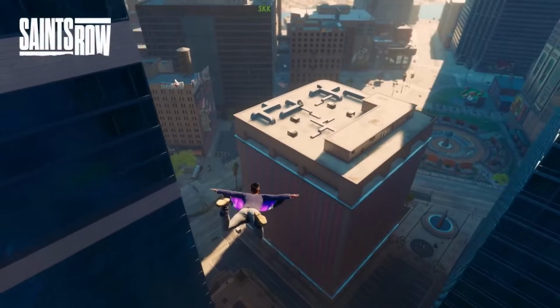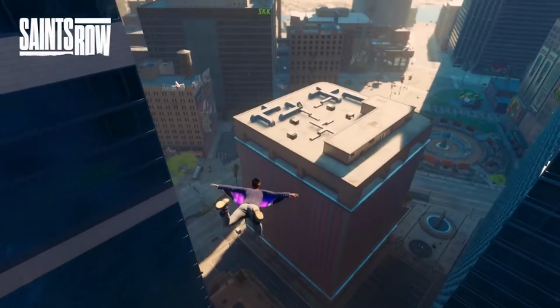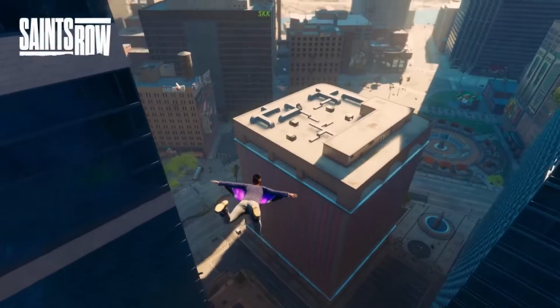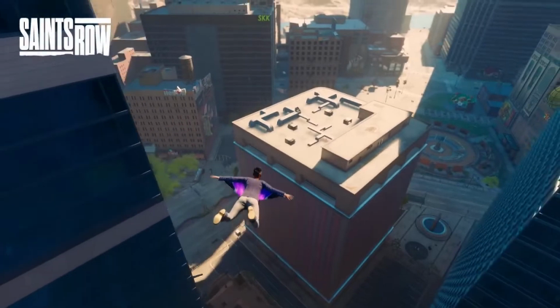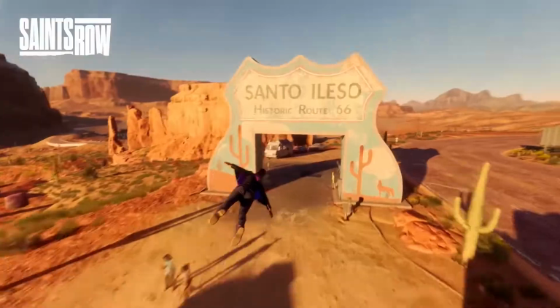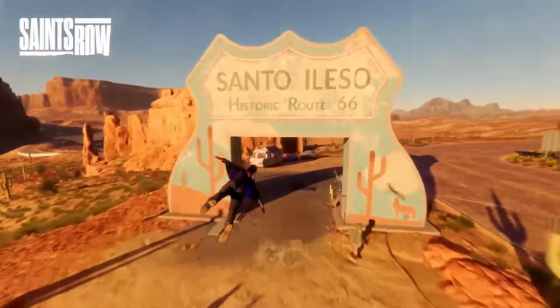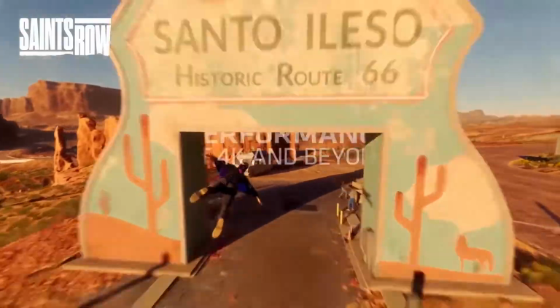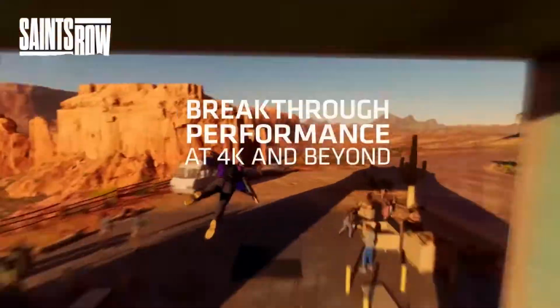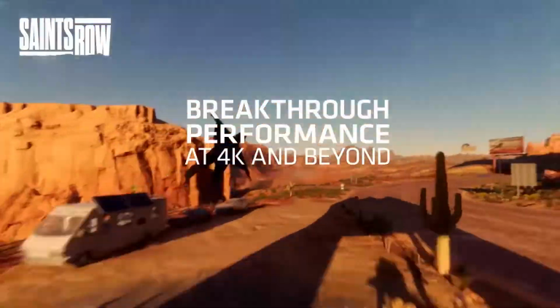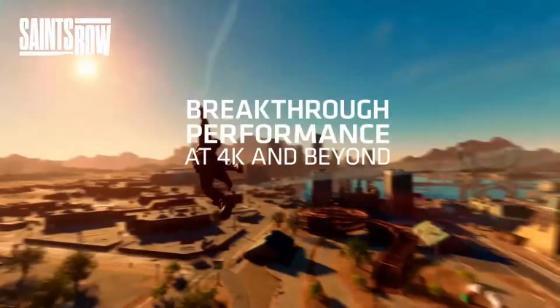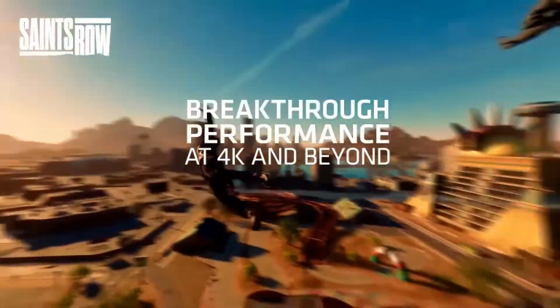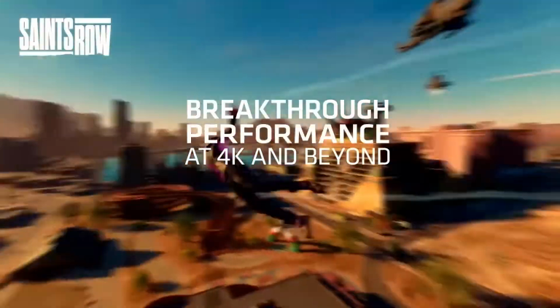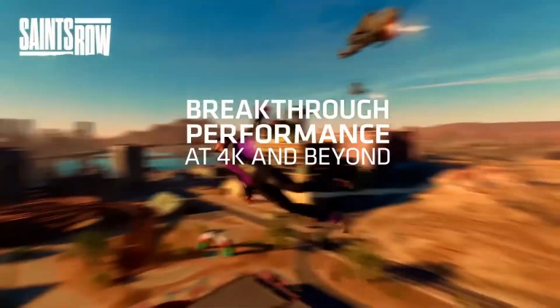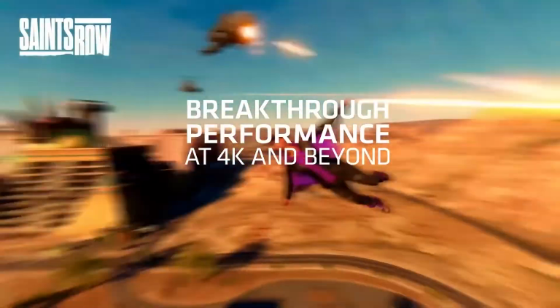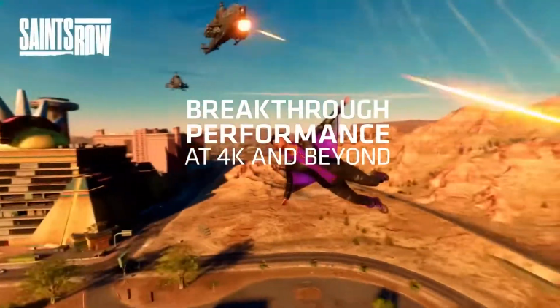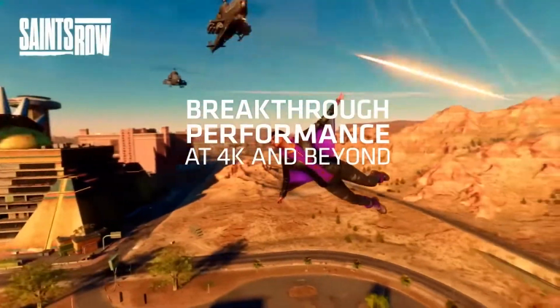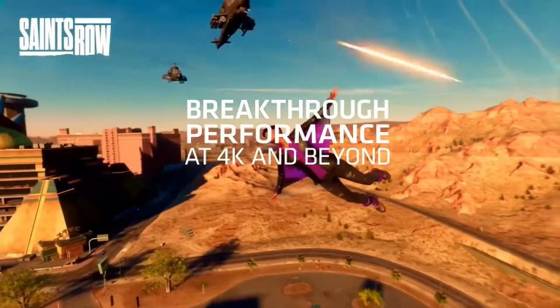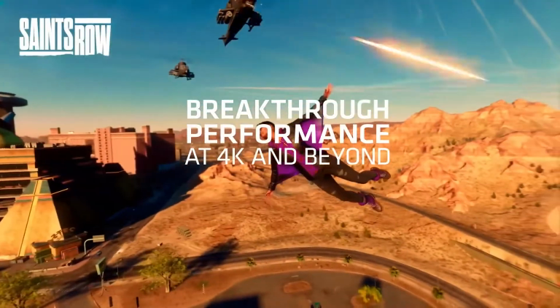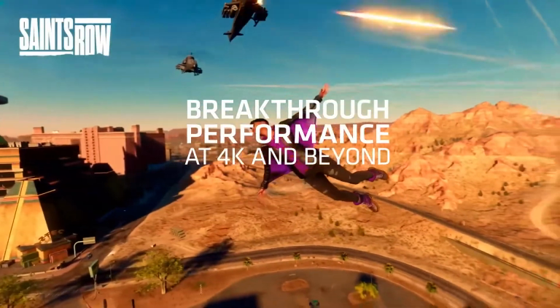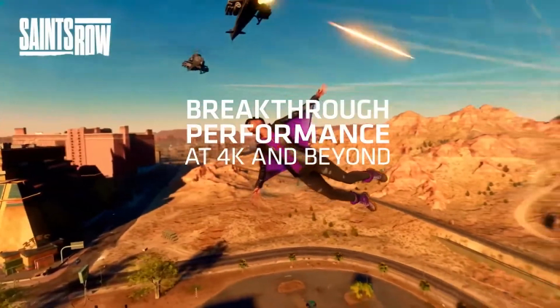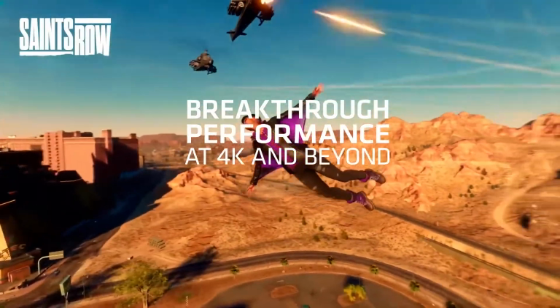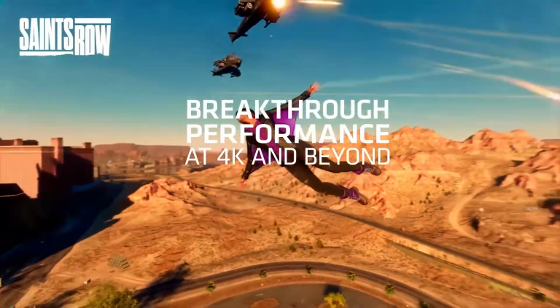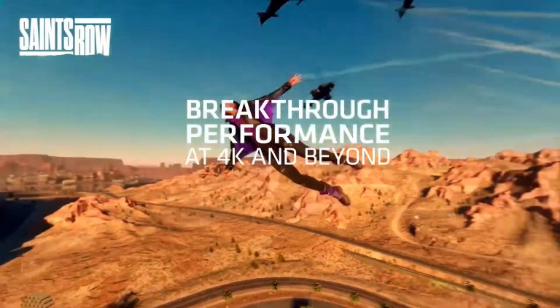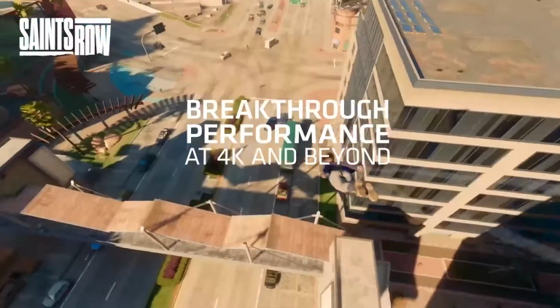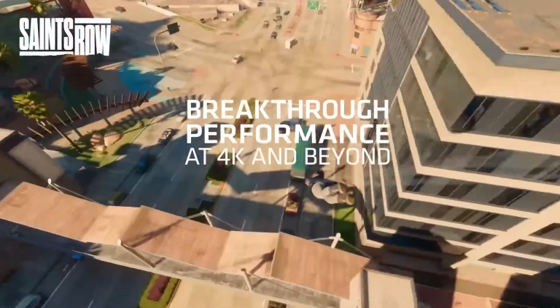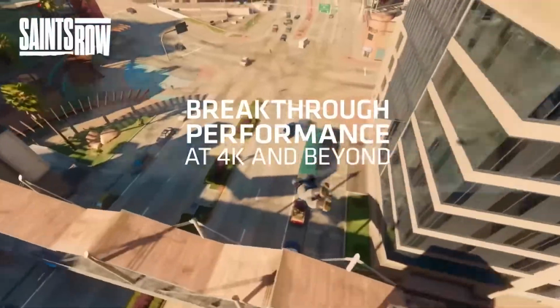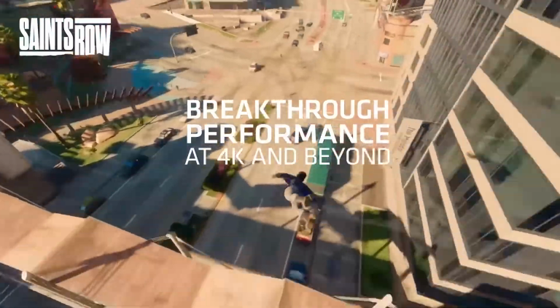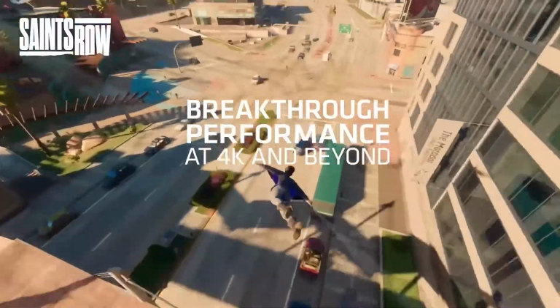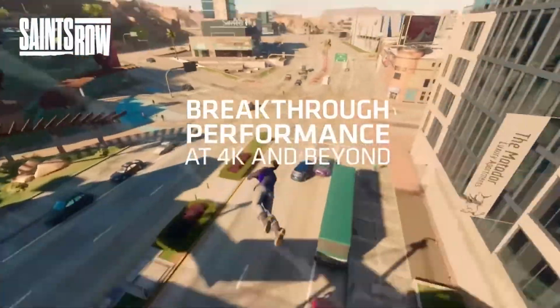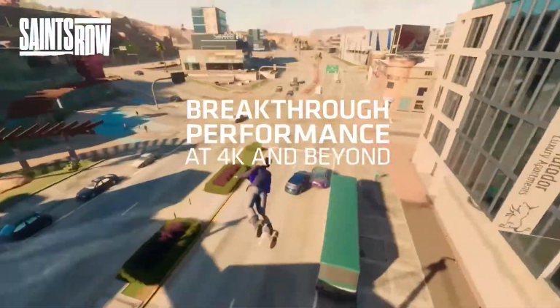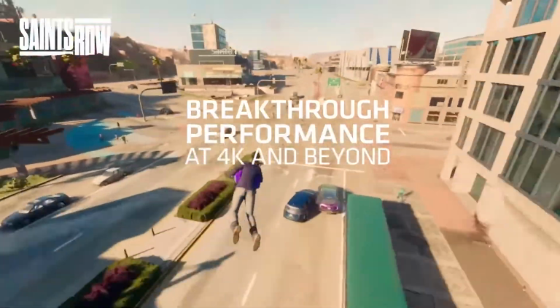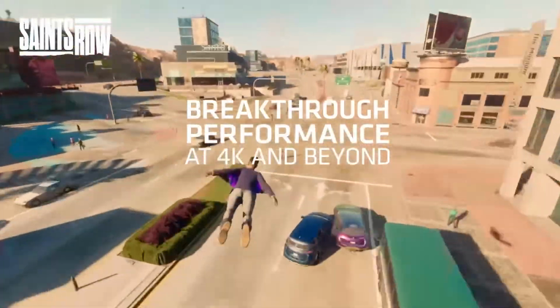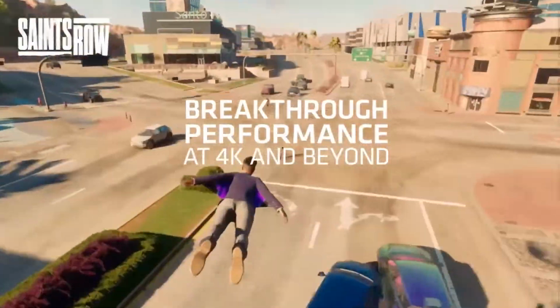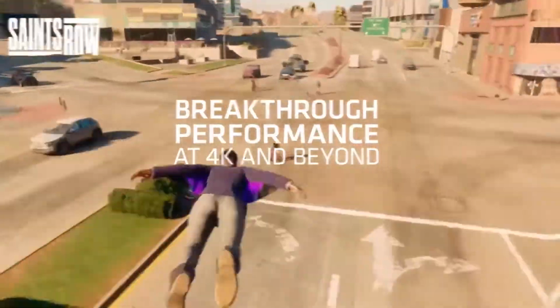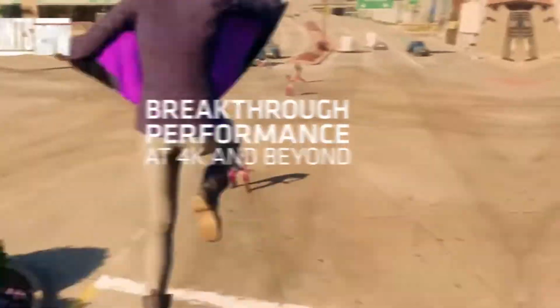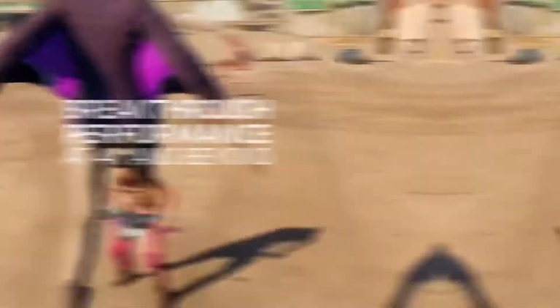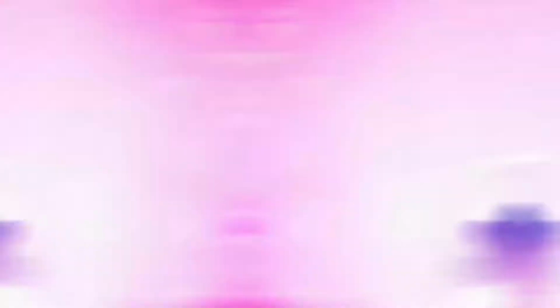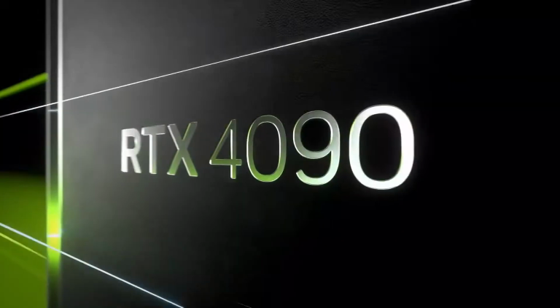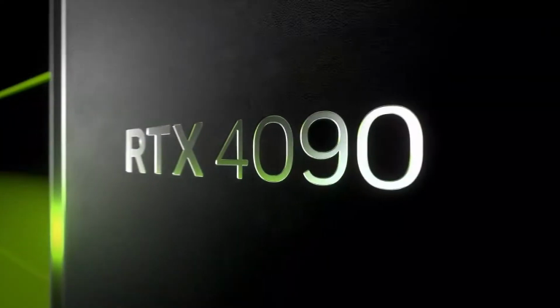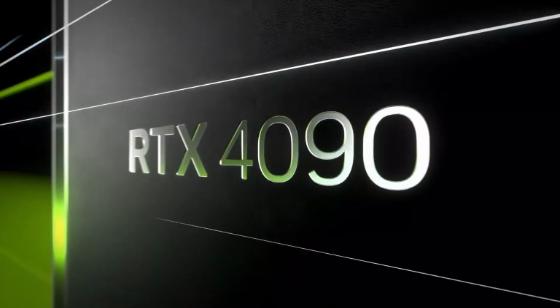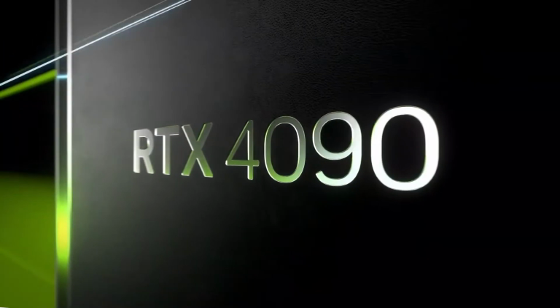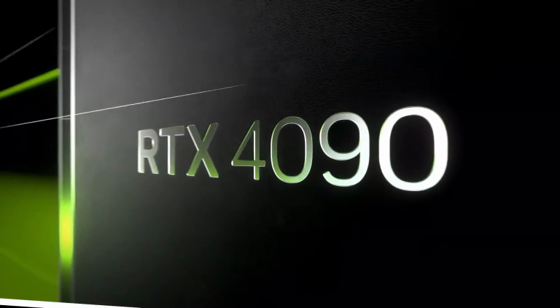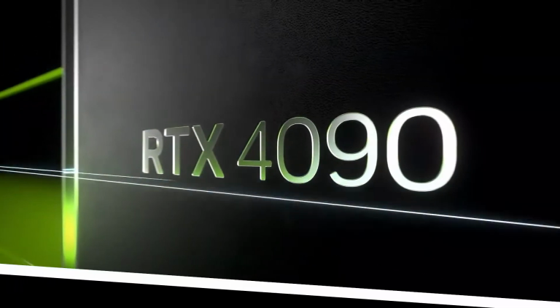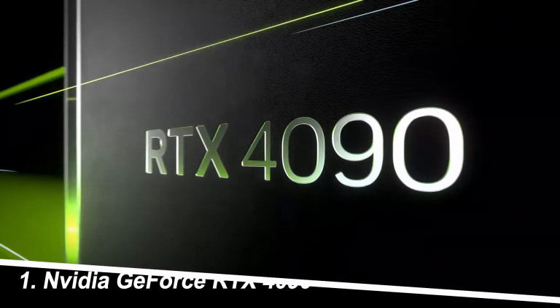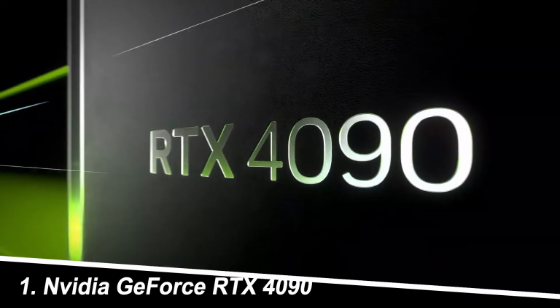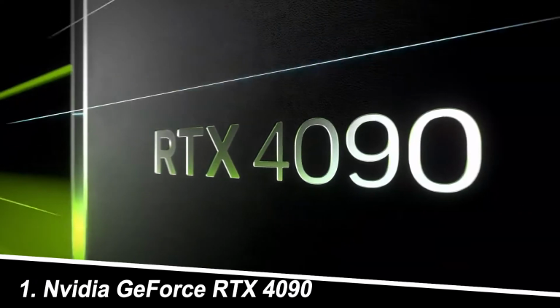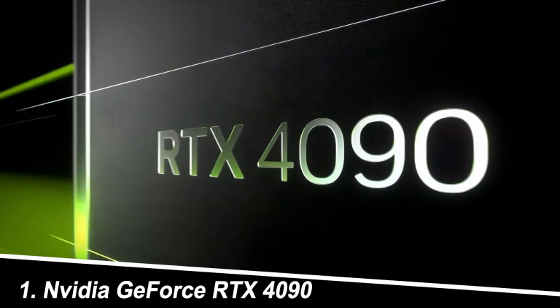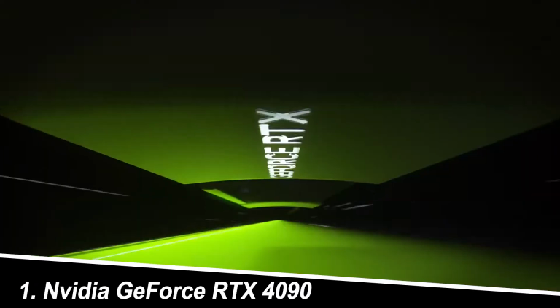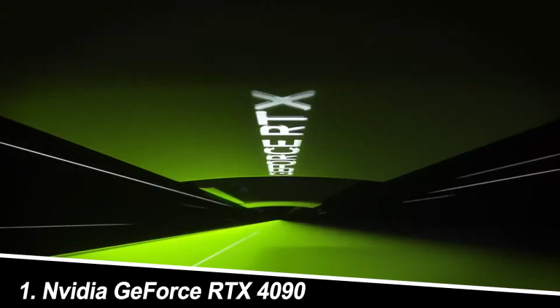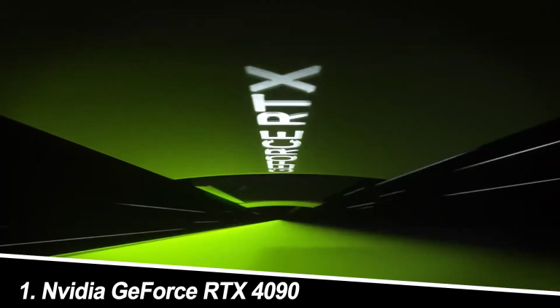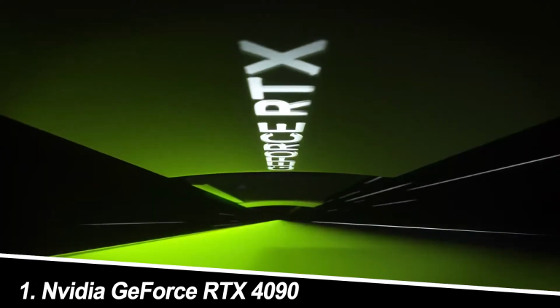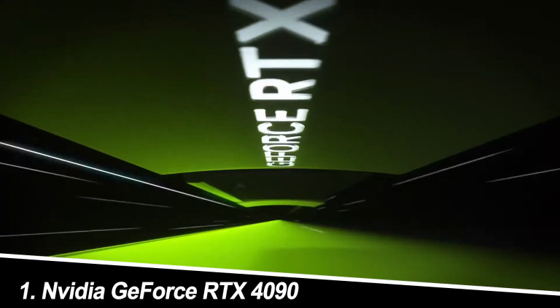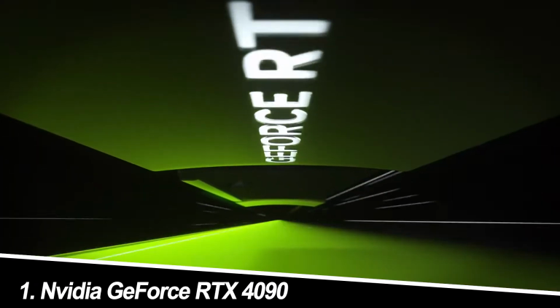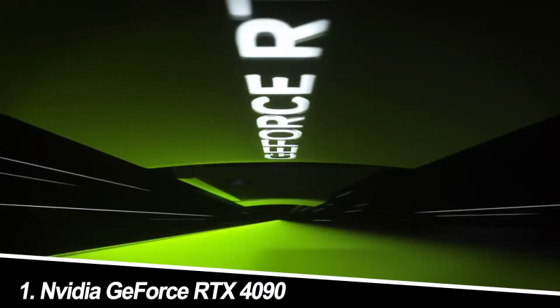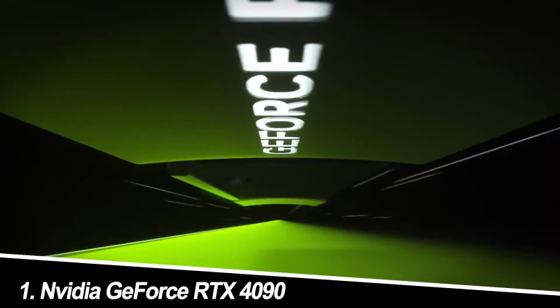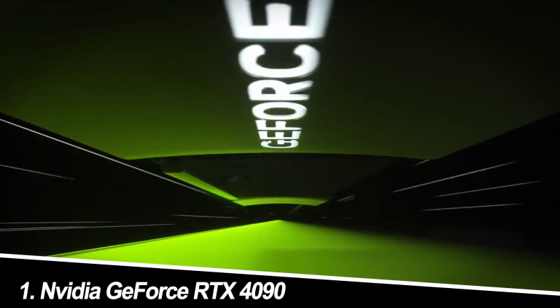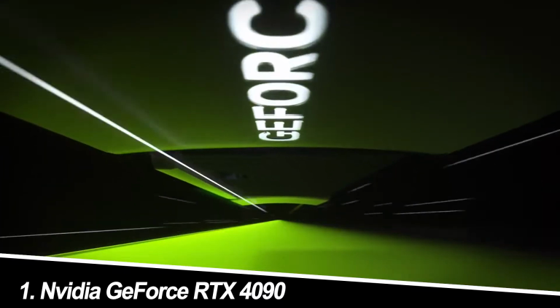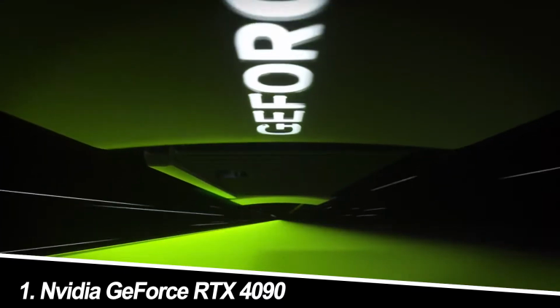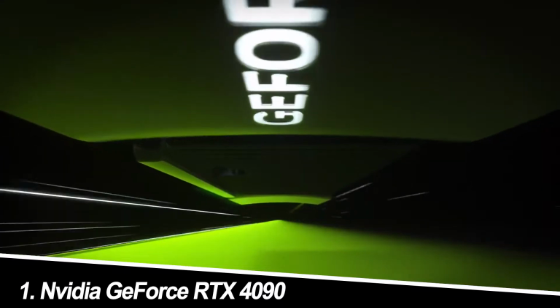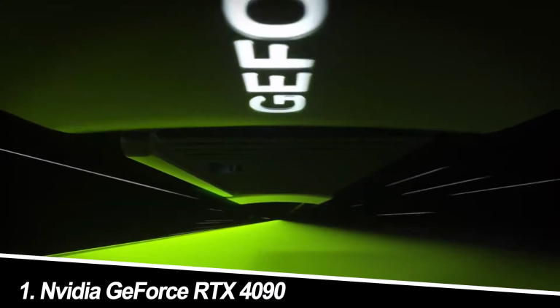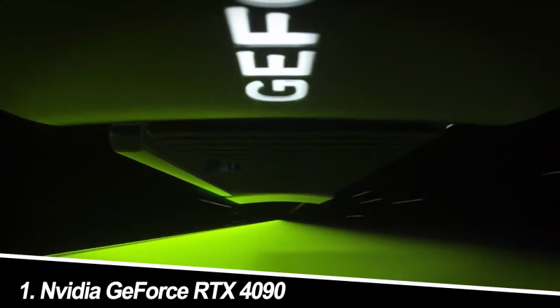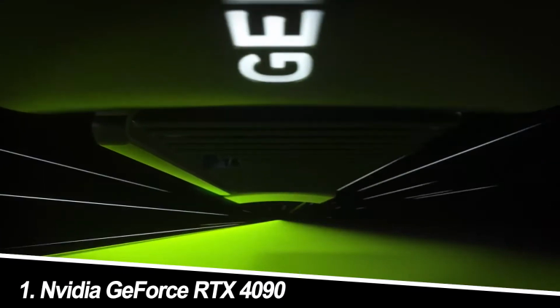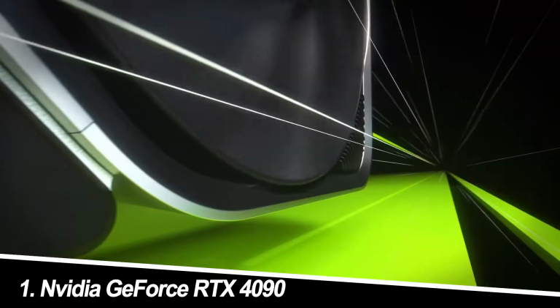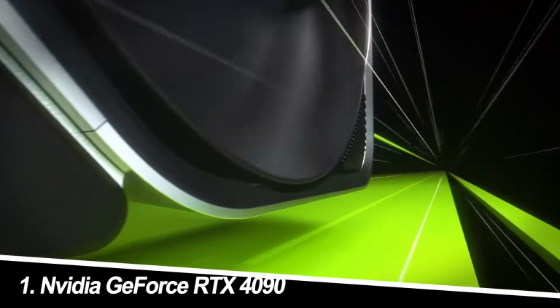In this video, I will share with you the top graphics cards for 2024. Number 1.